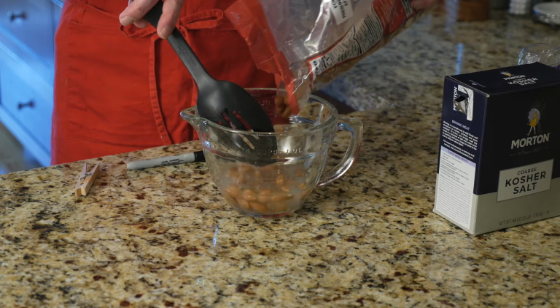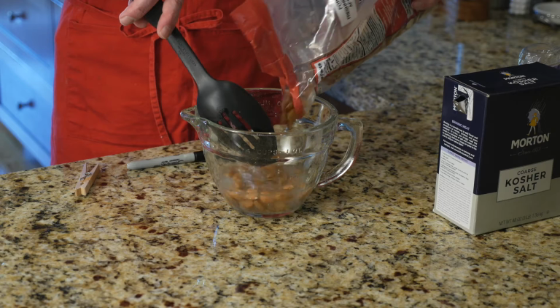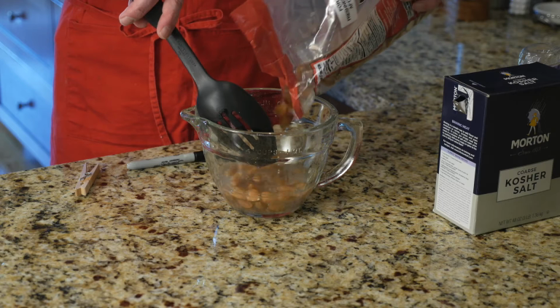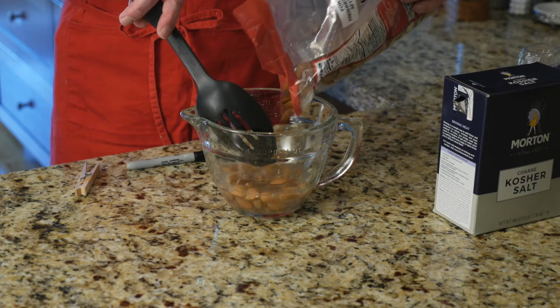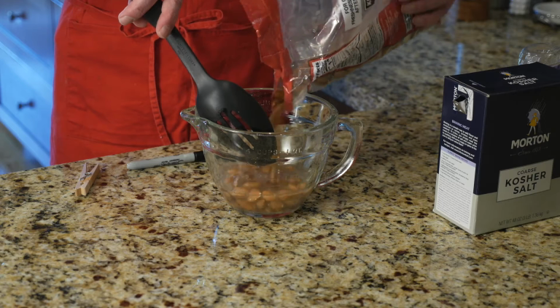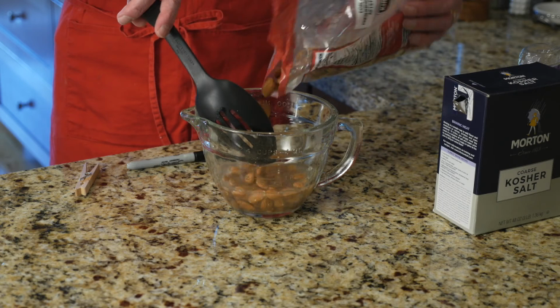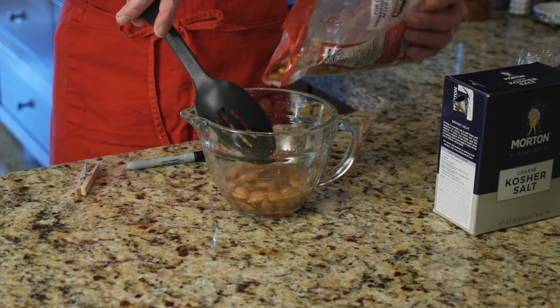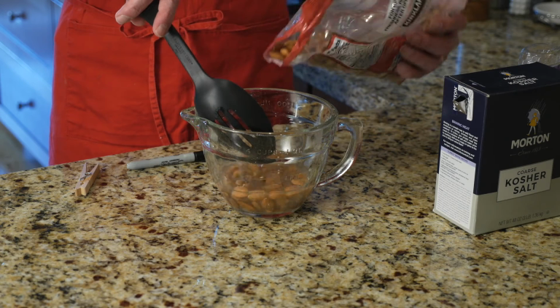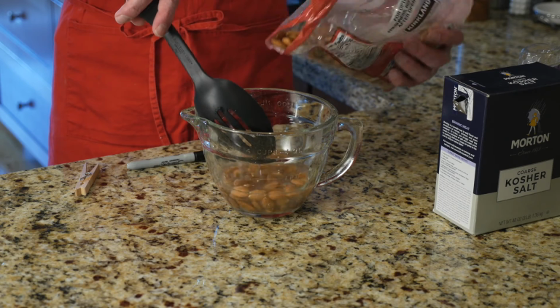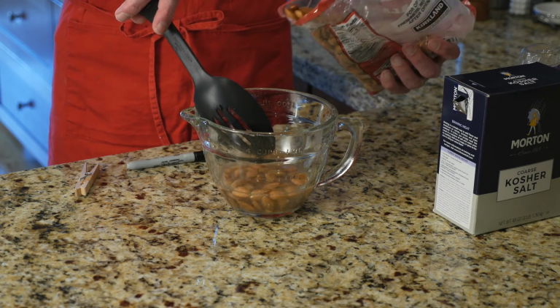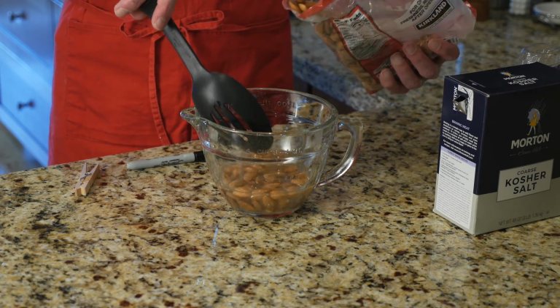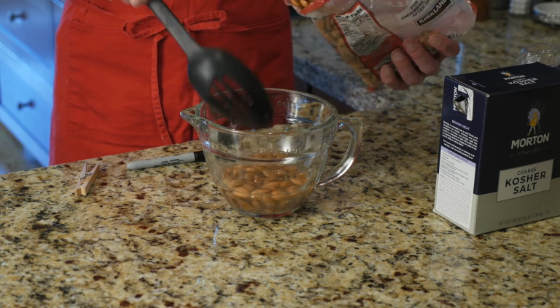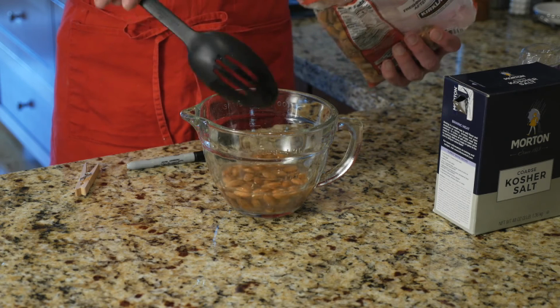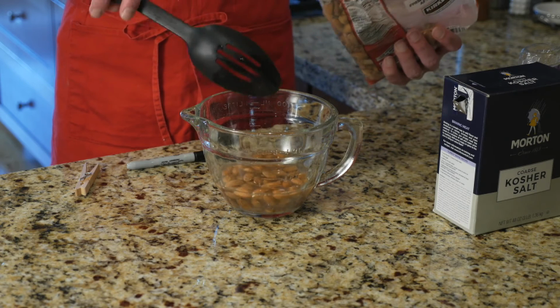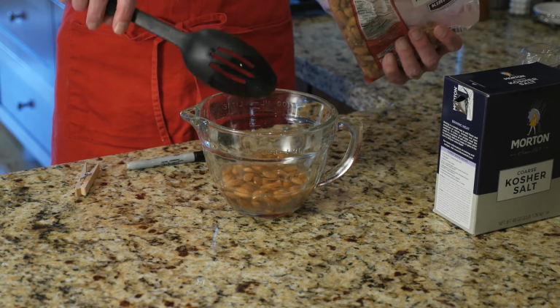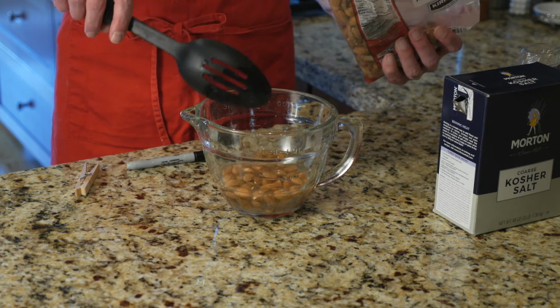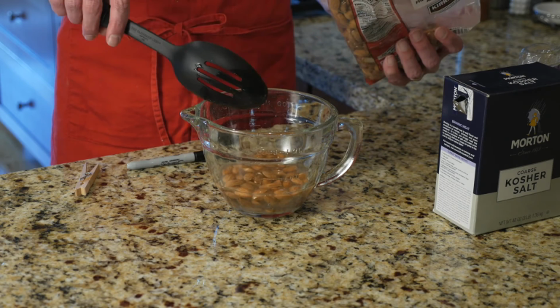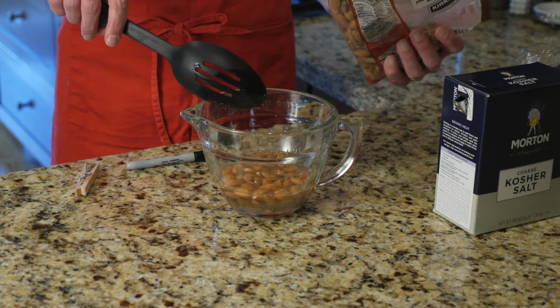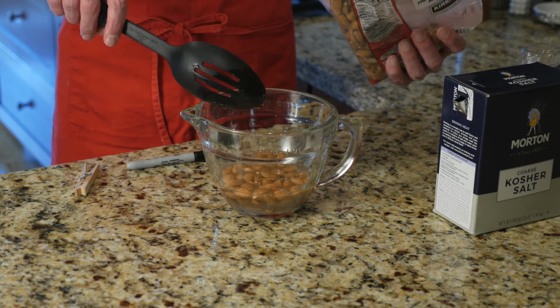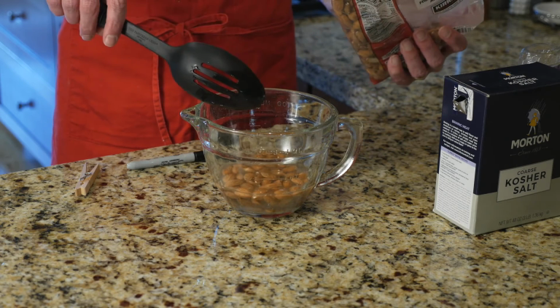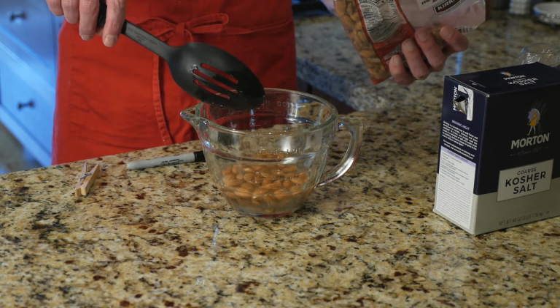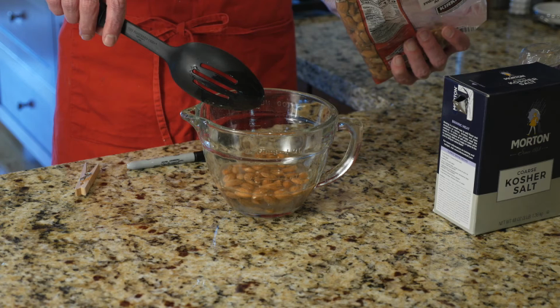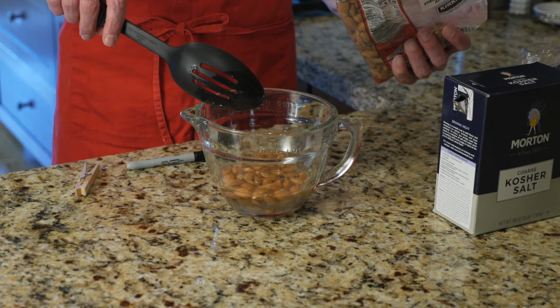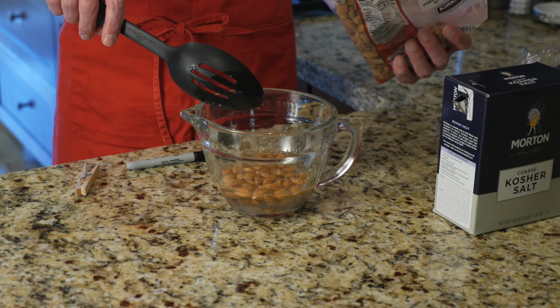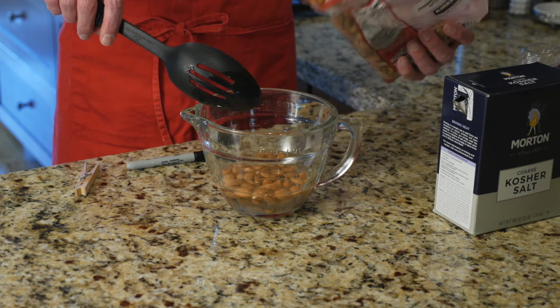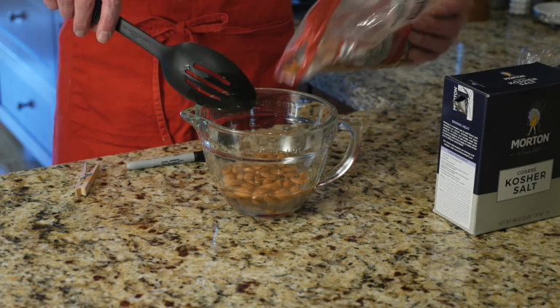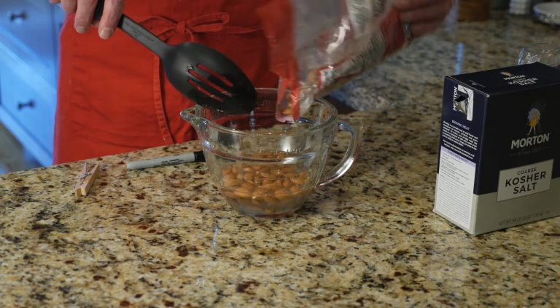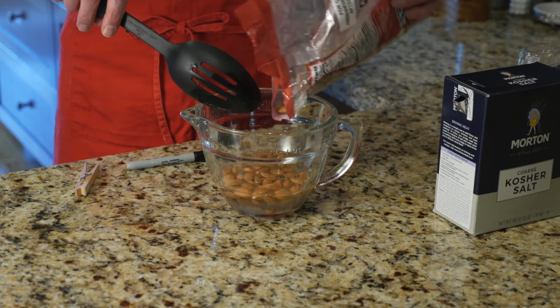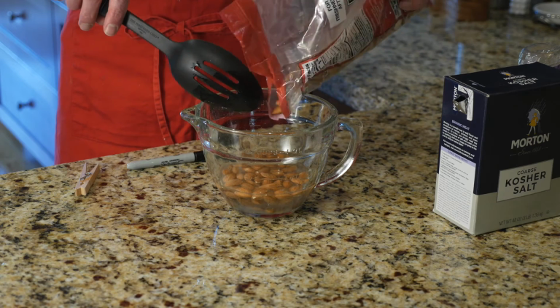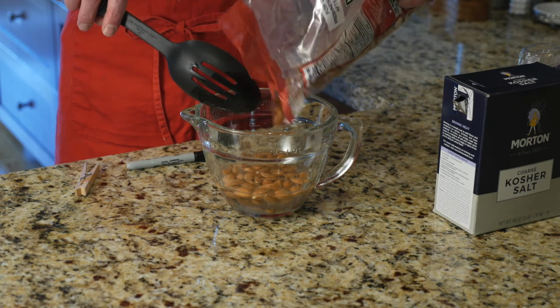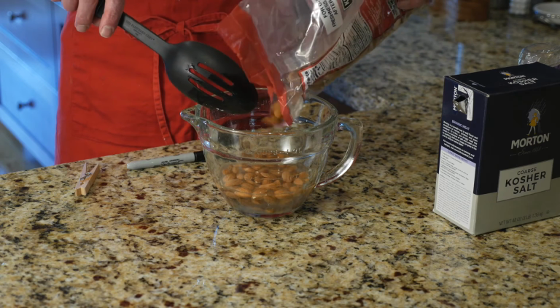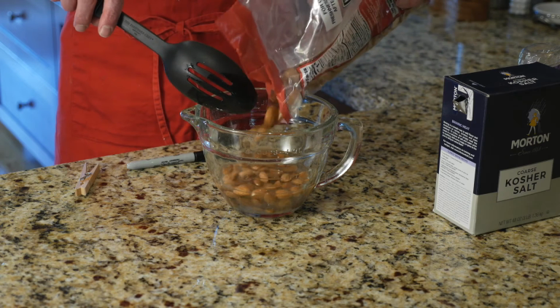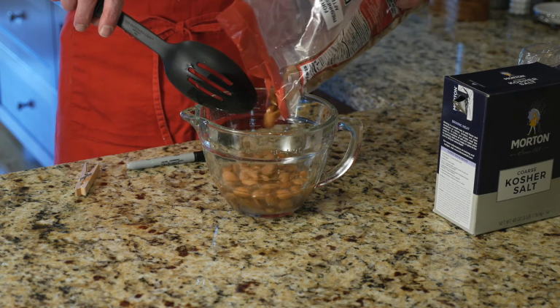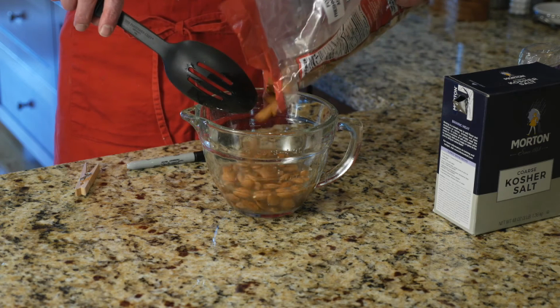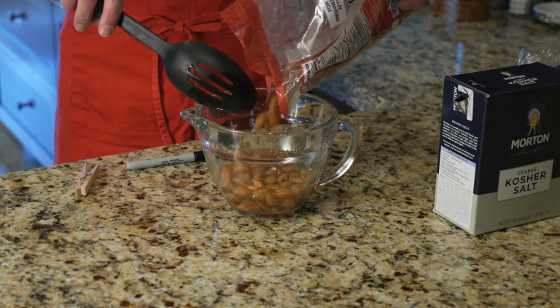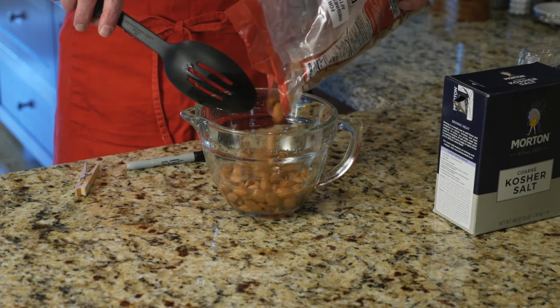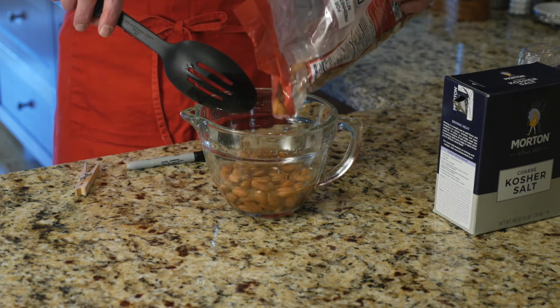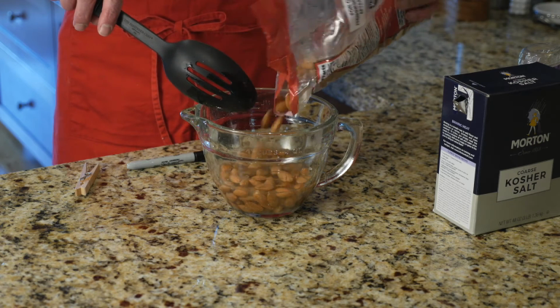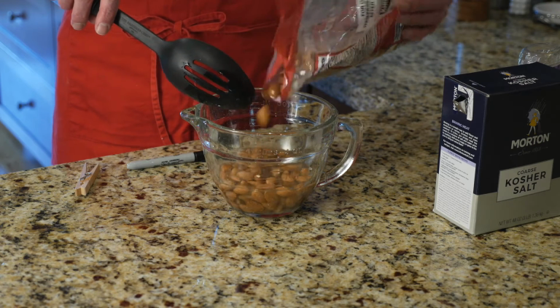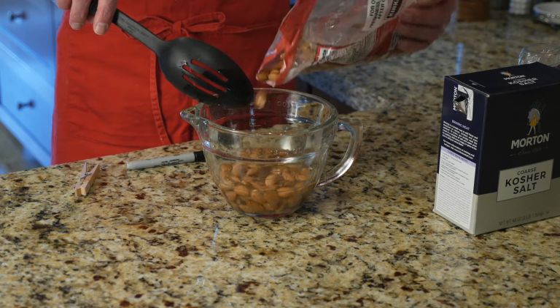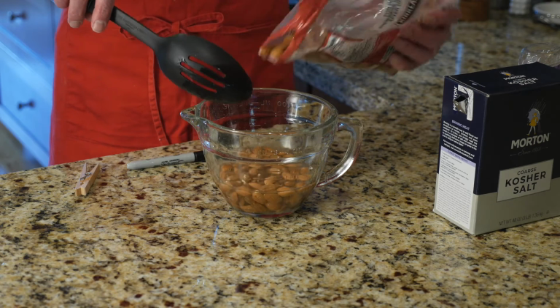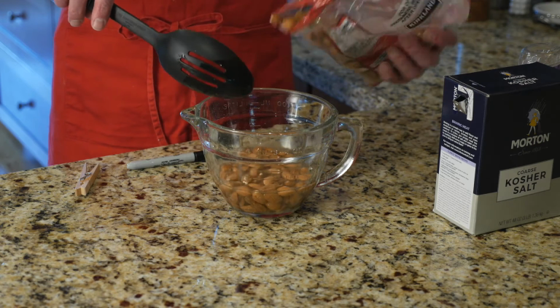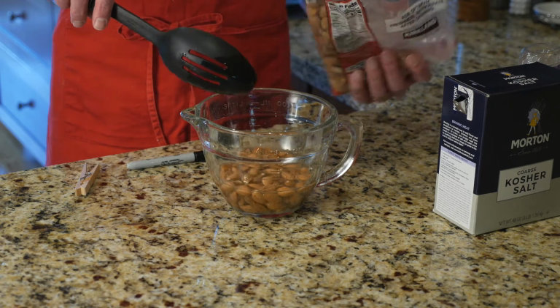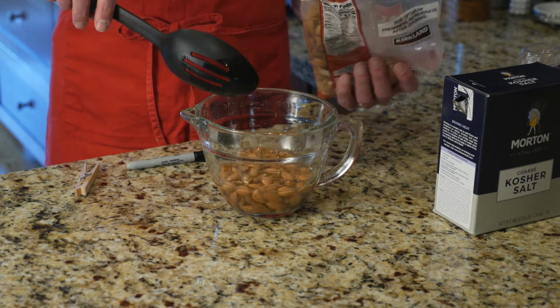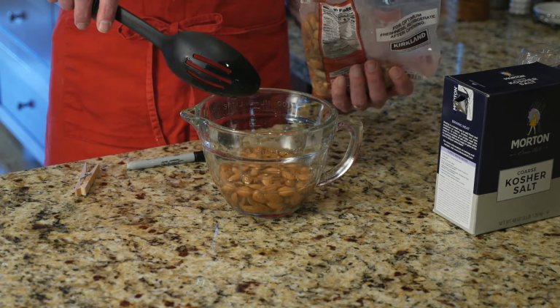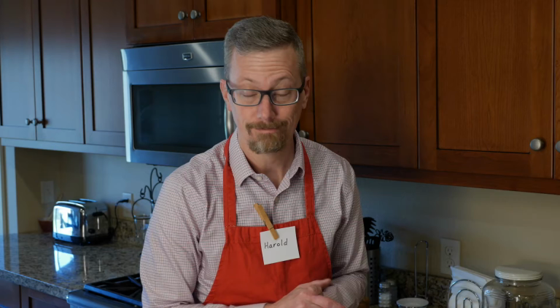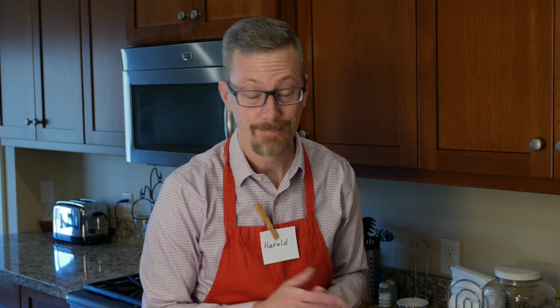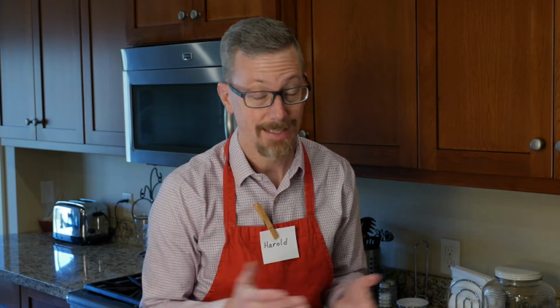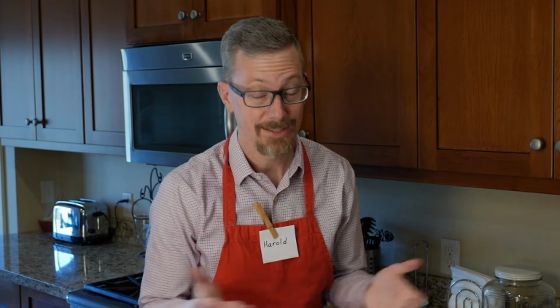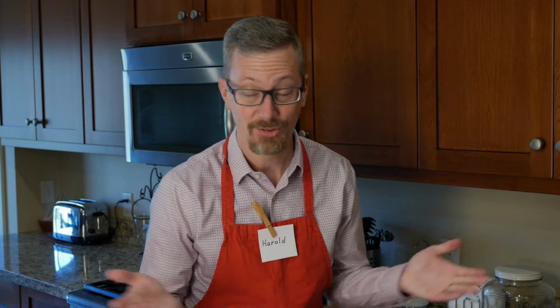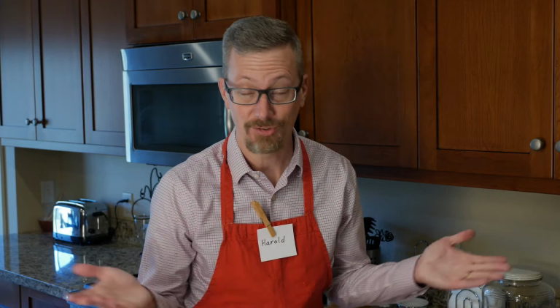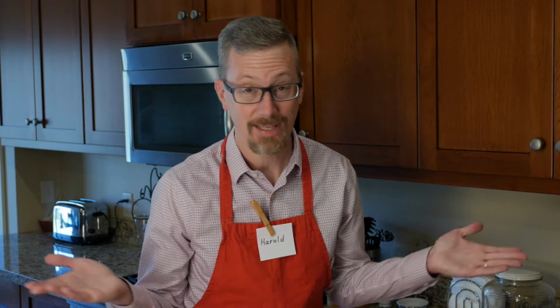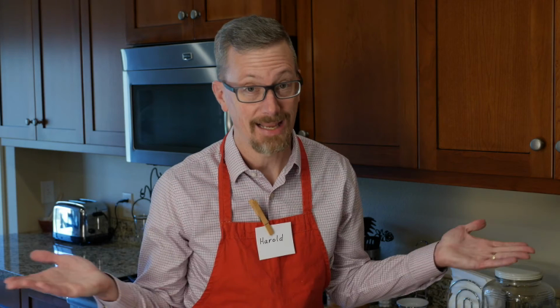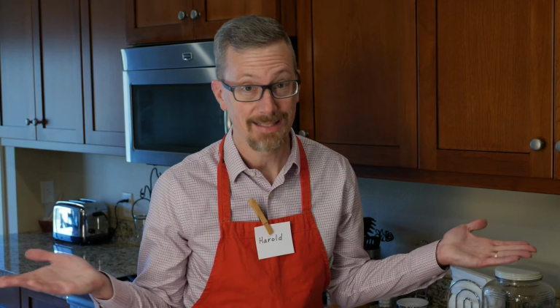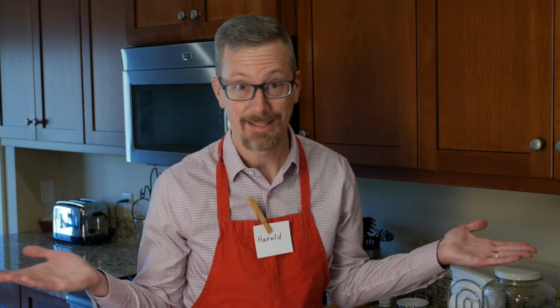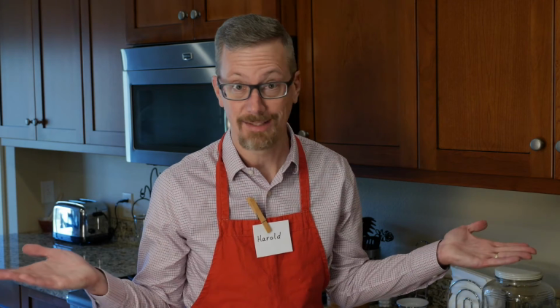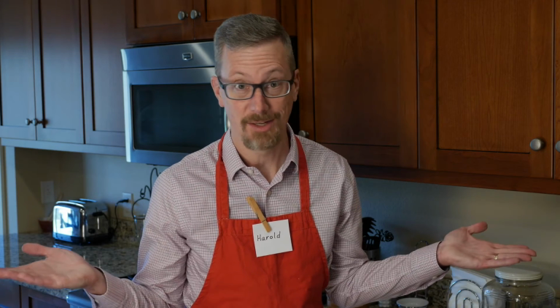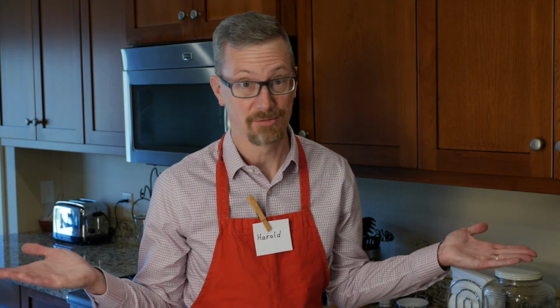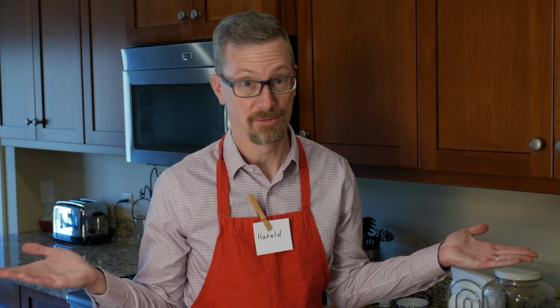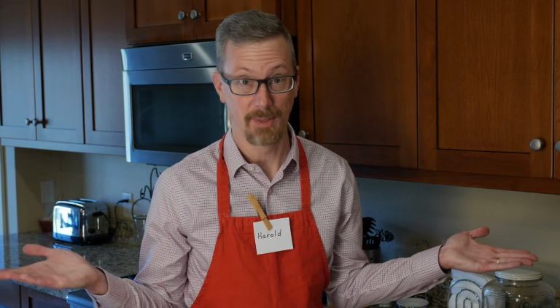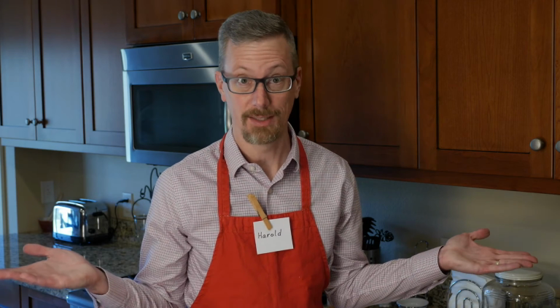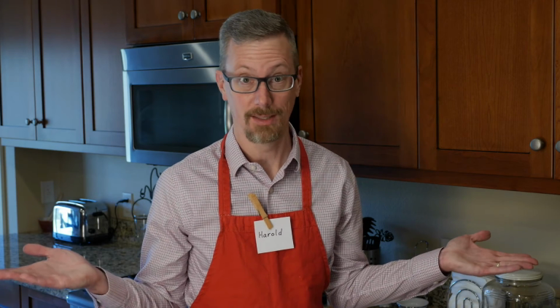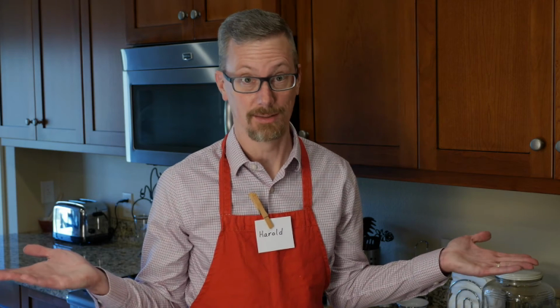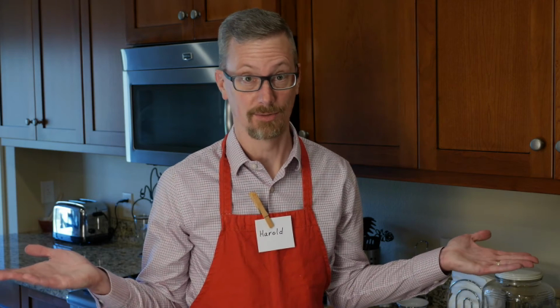Pour in as many nuts as you like. I always make extra to share with my coworkers. They just can't get enough of my nuts.